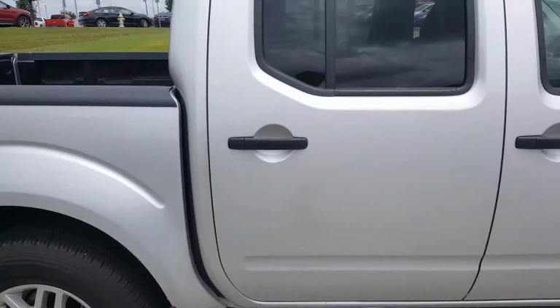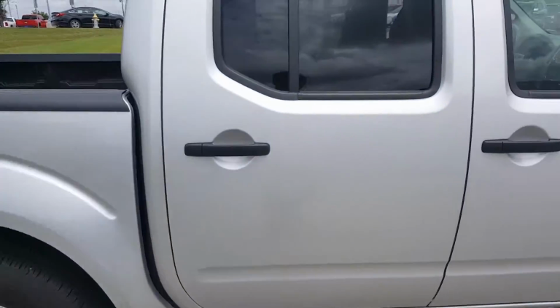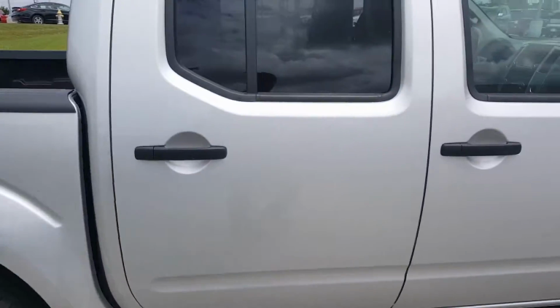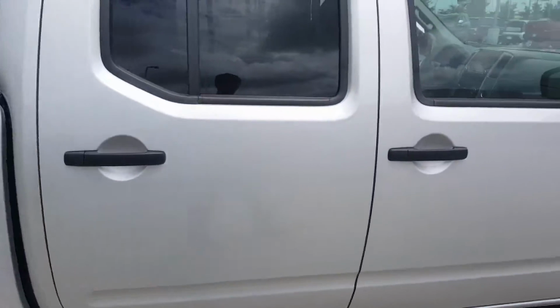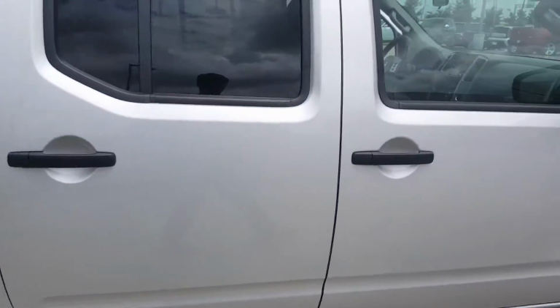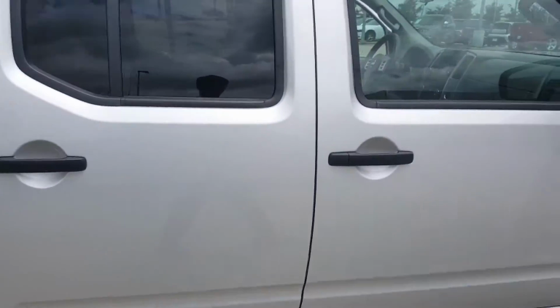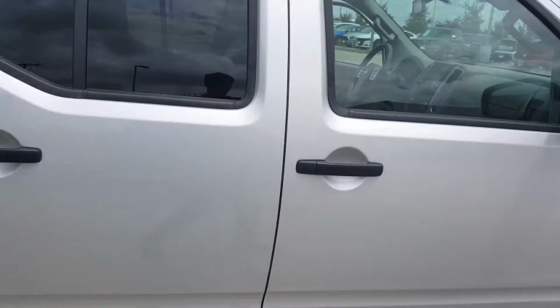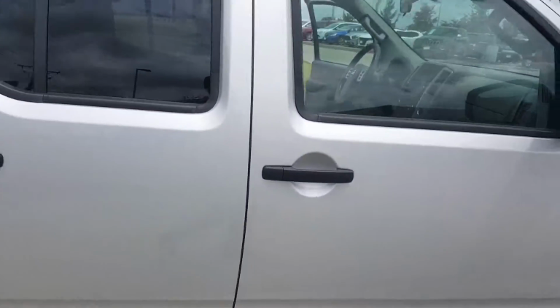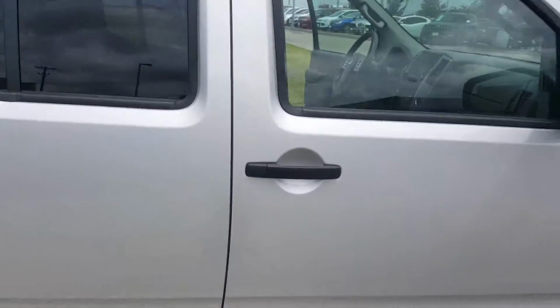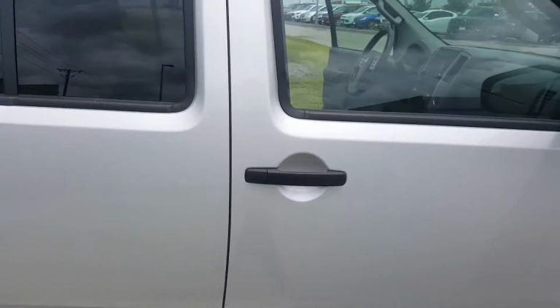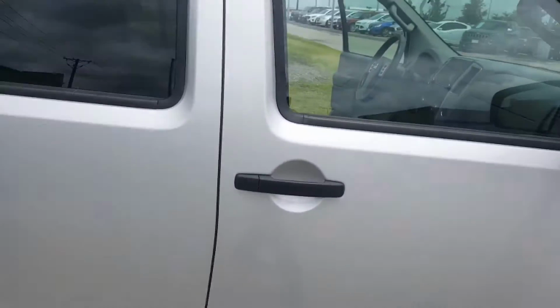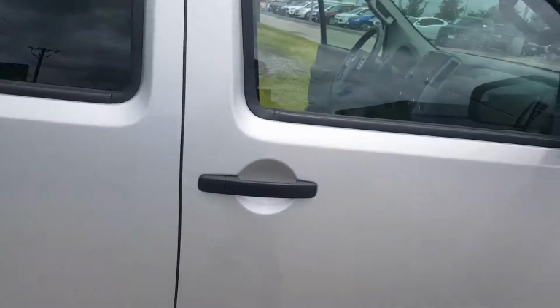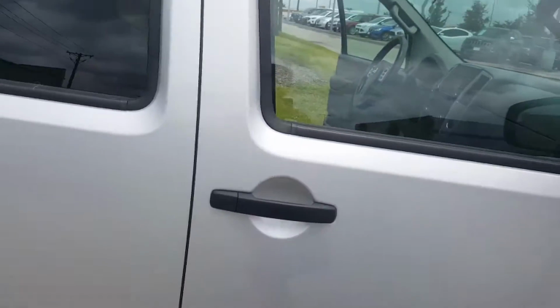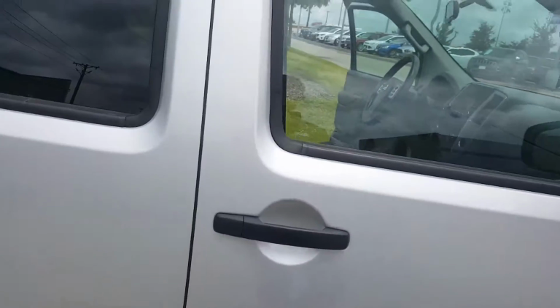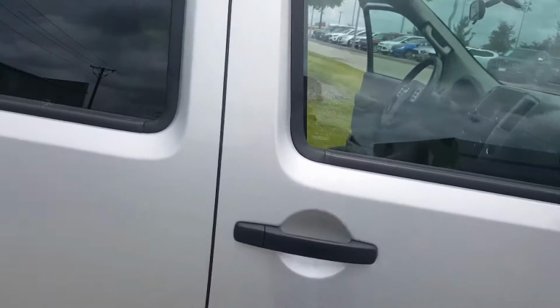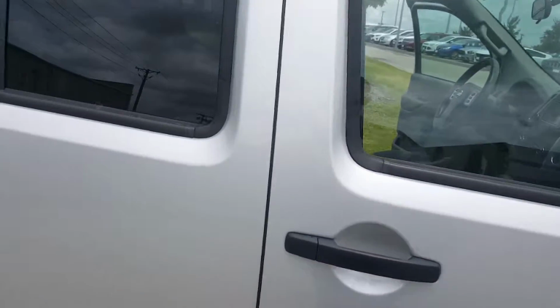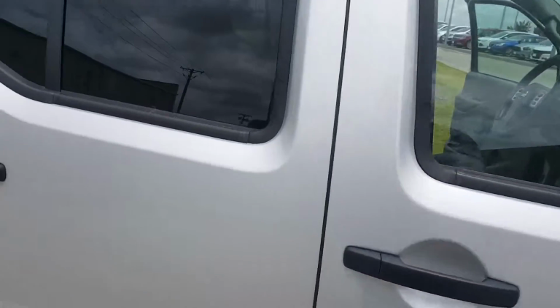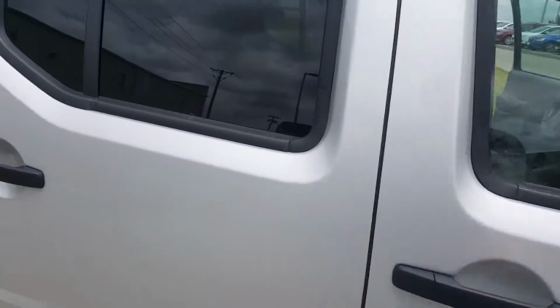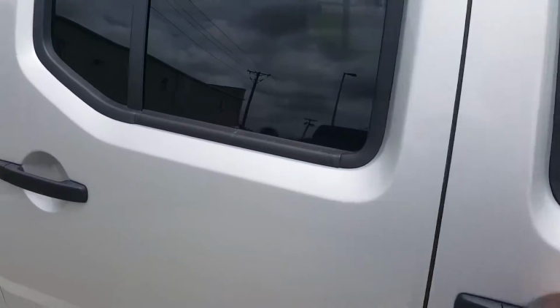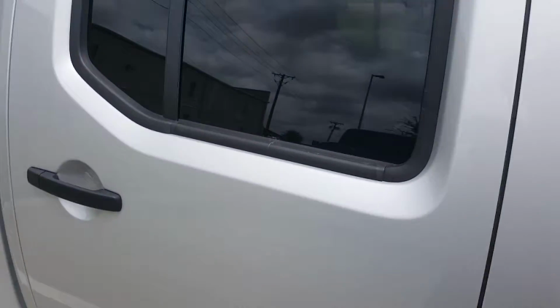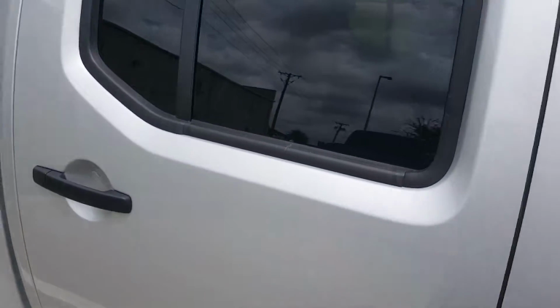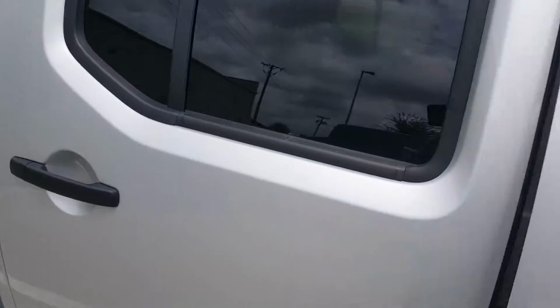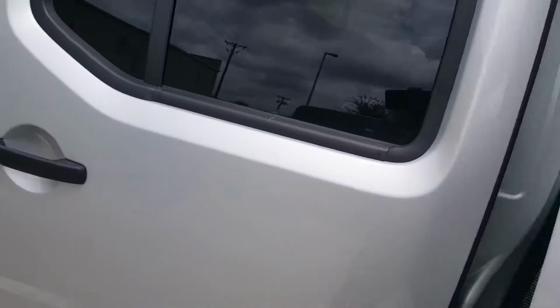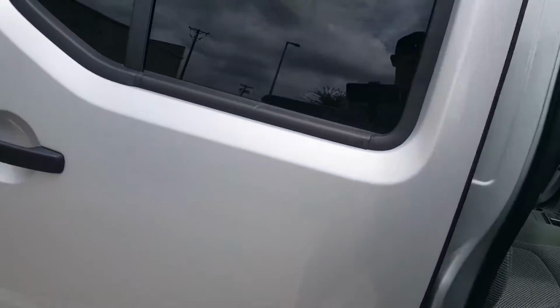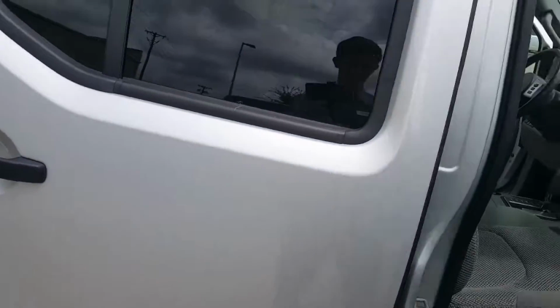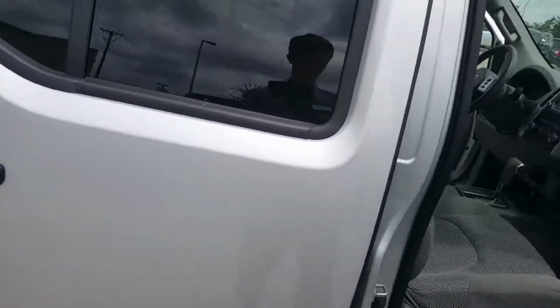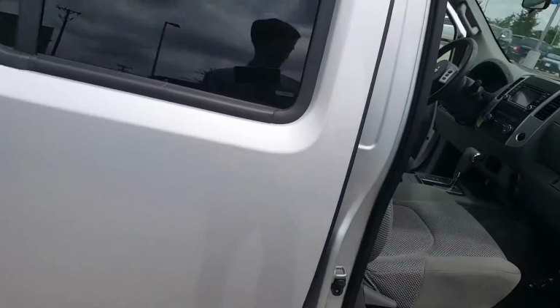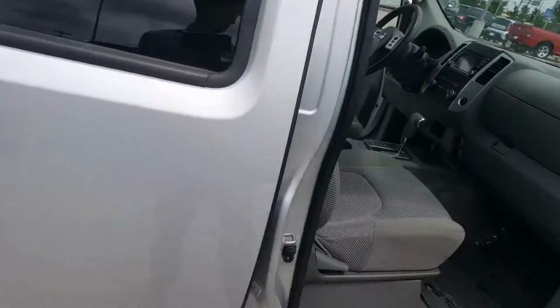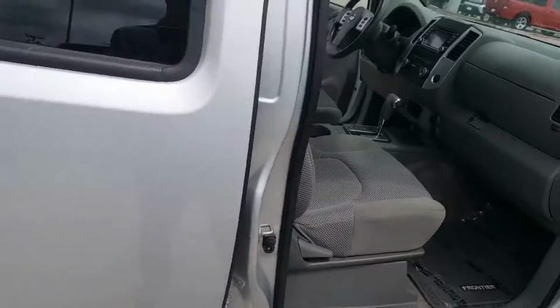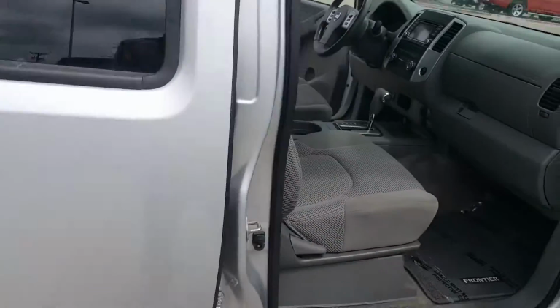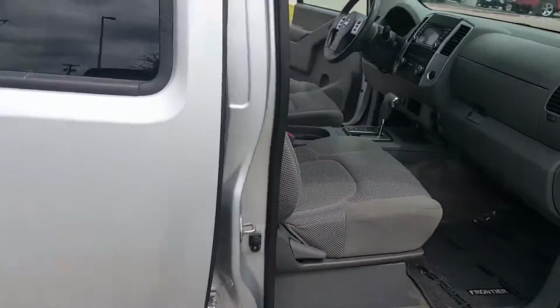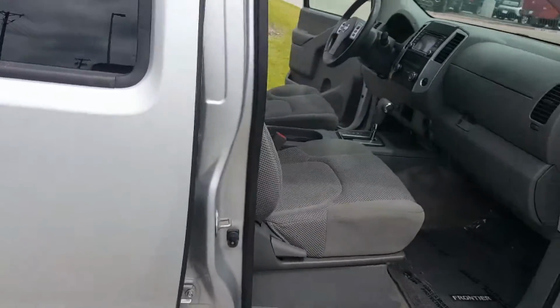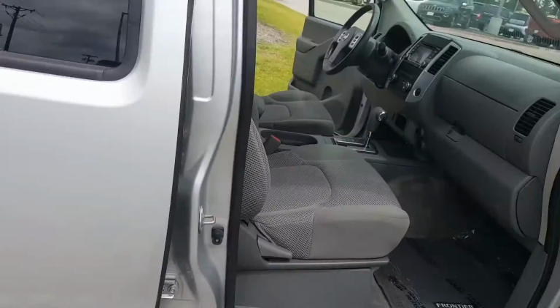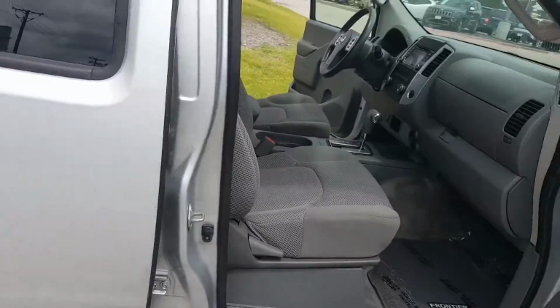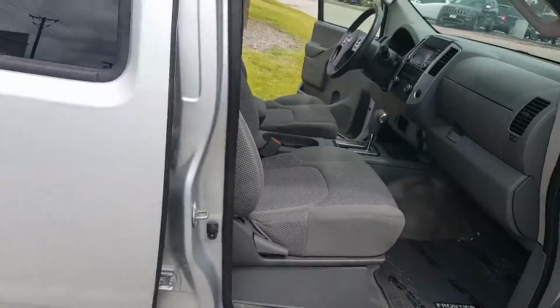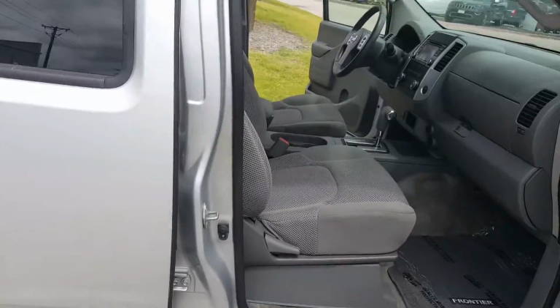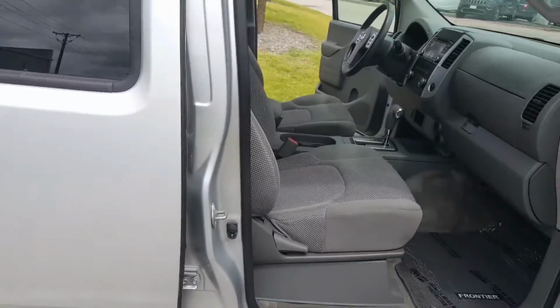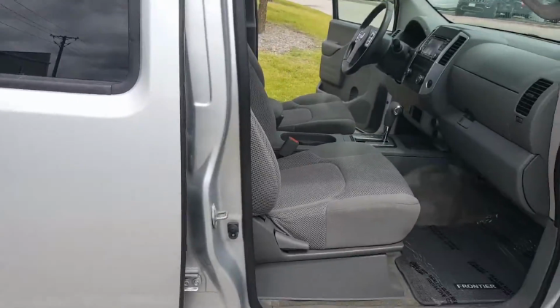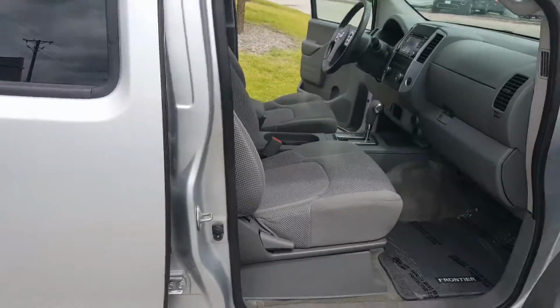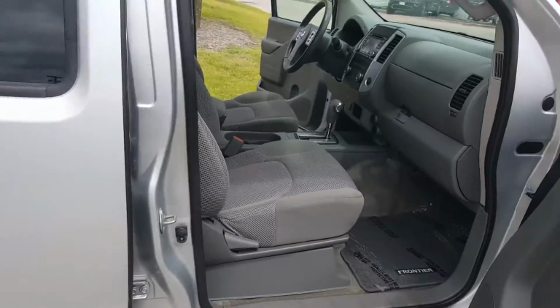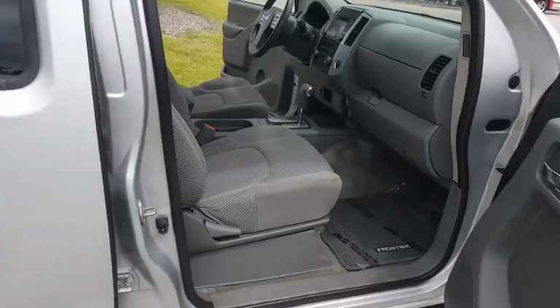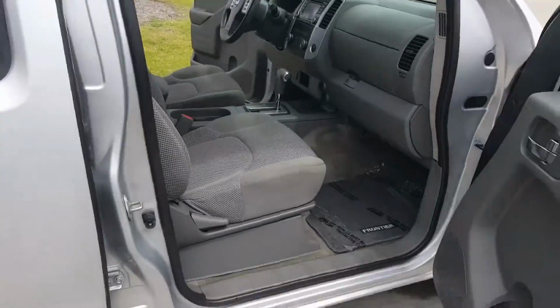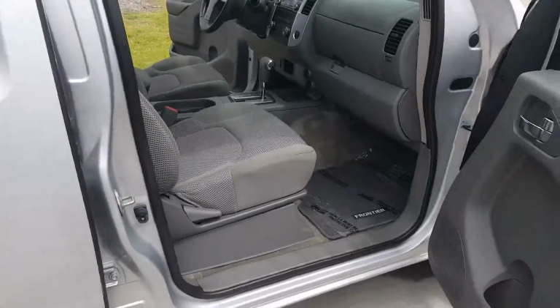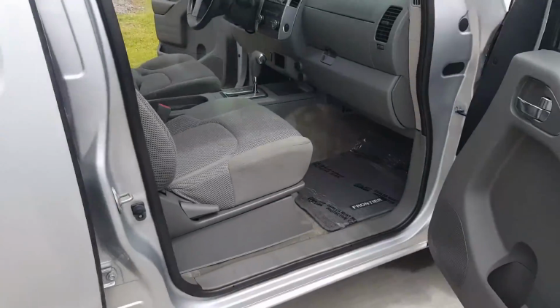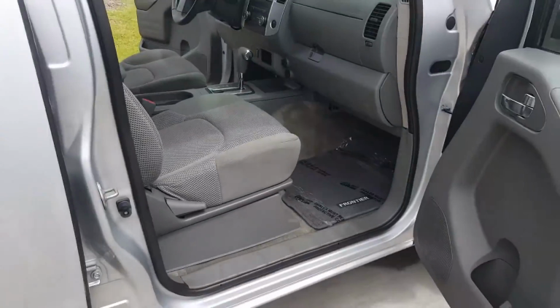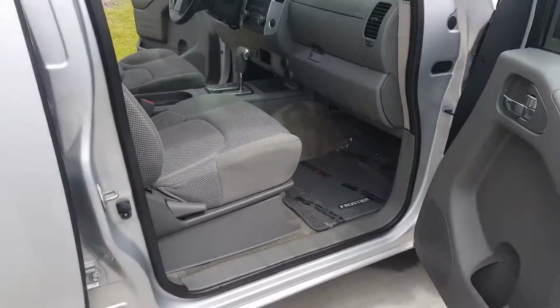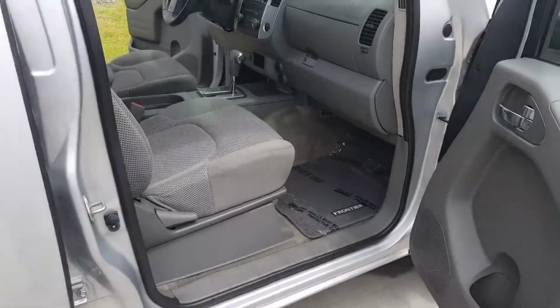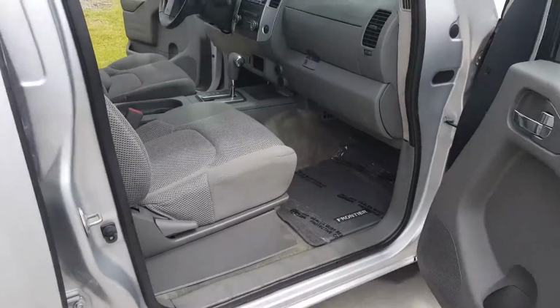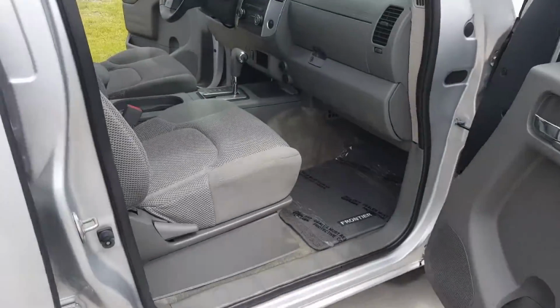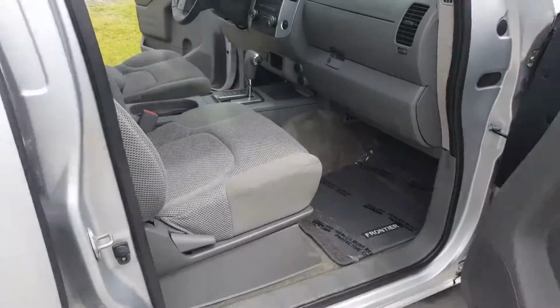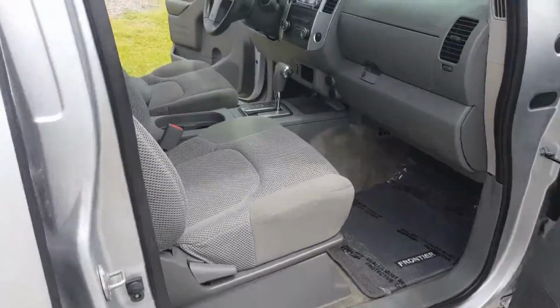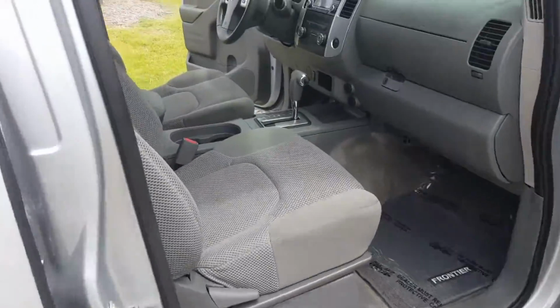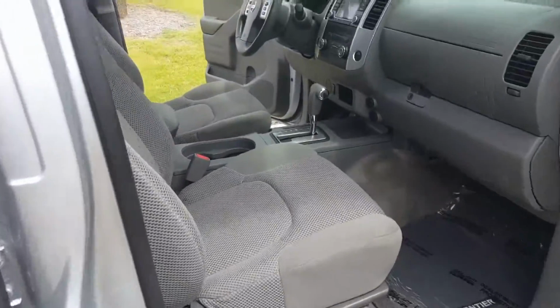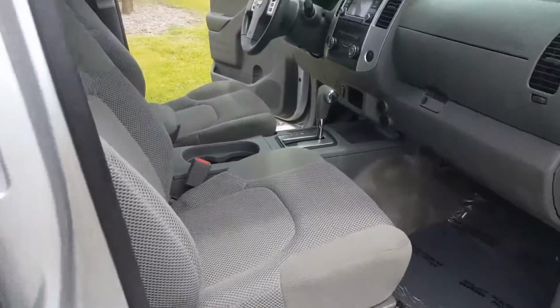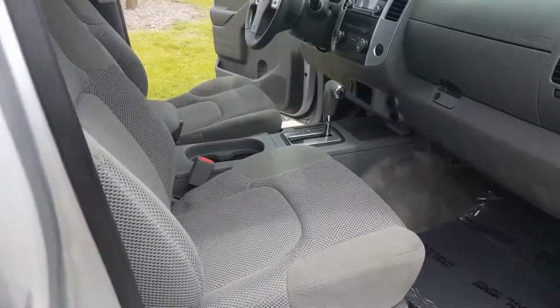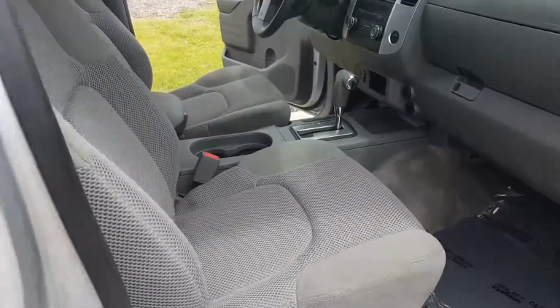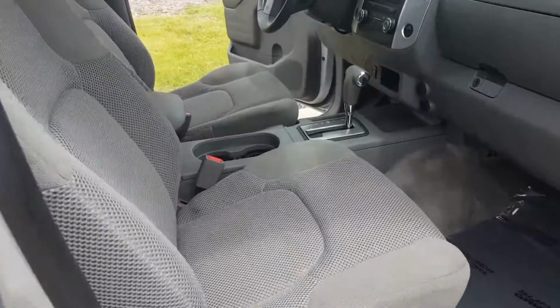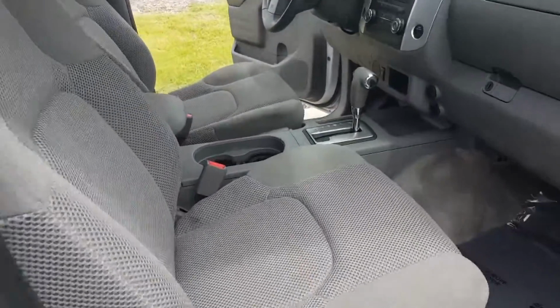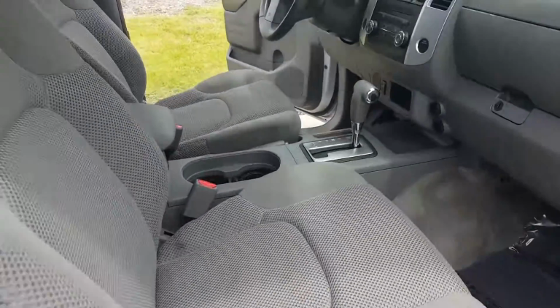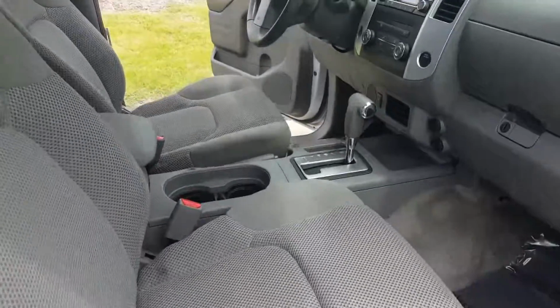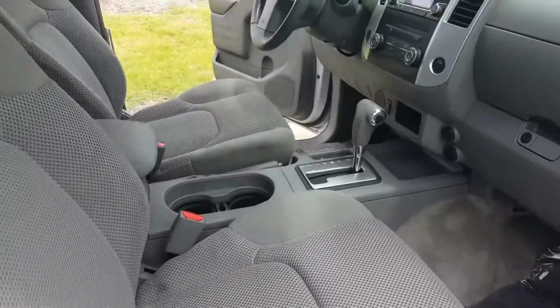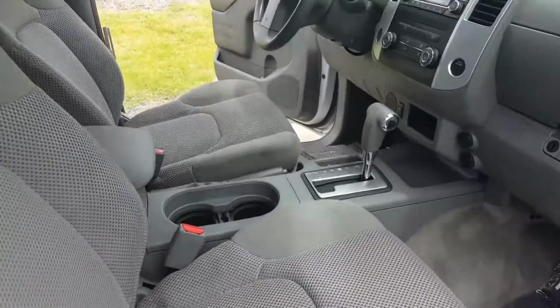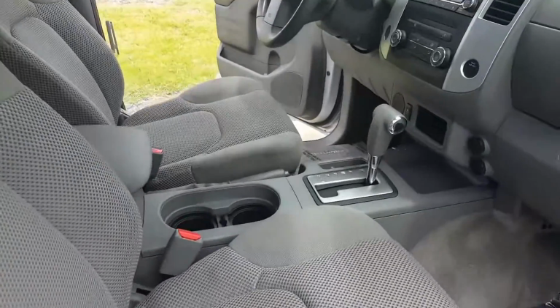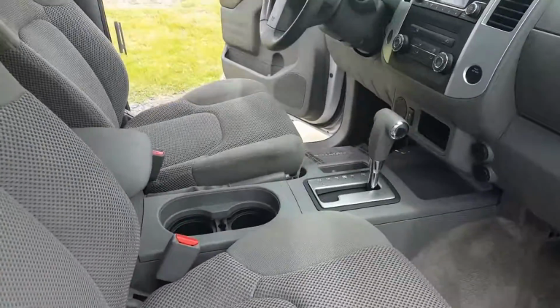Absolutely no damage at all. I haven't even seen a scratch on this bad boy. It does have a clean Carfax.